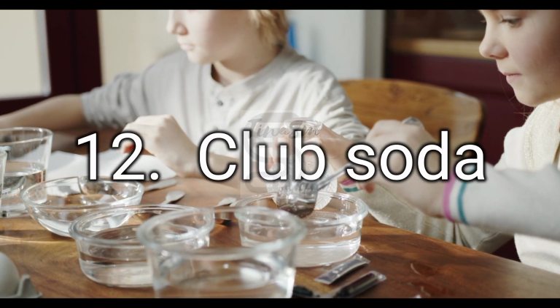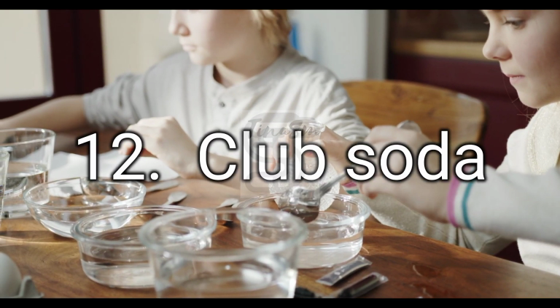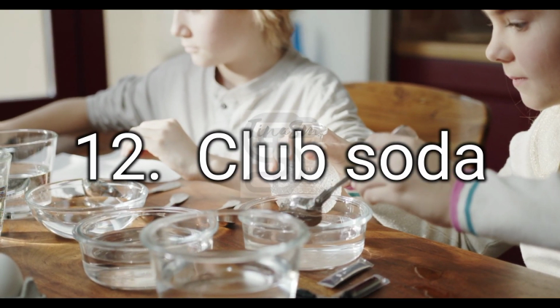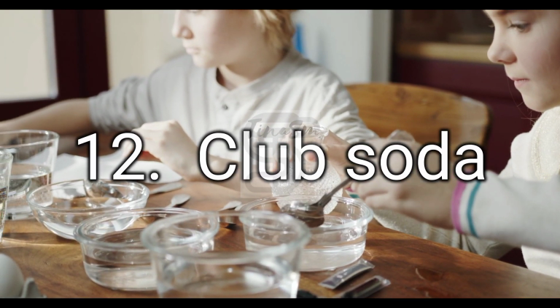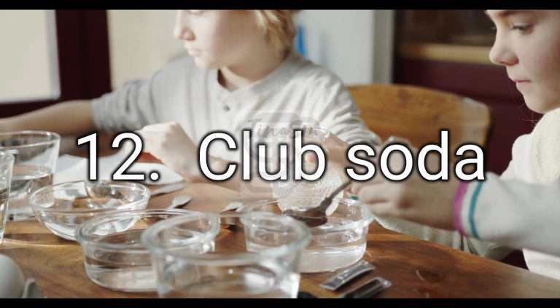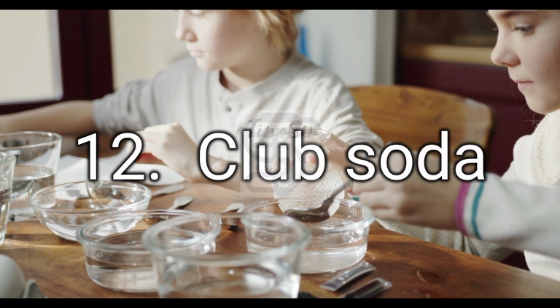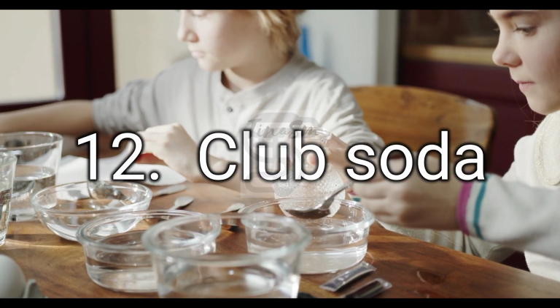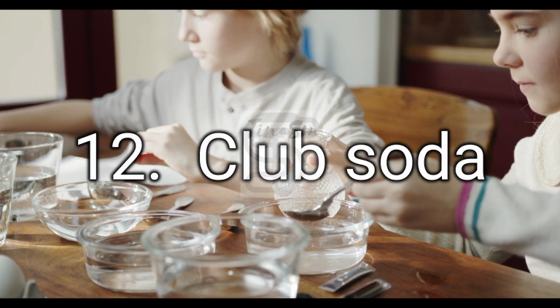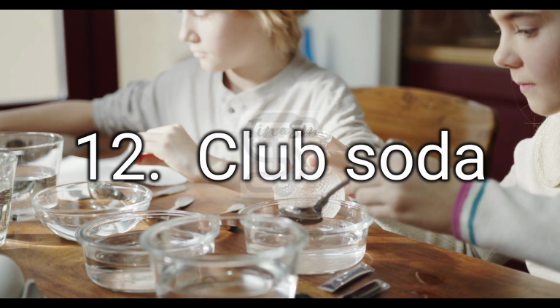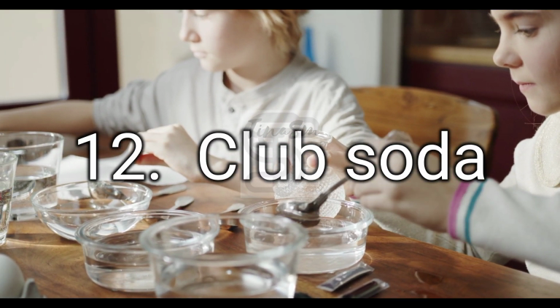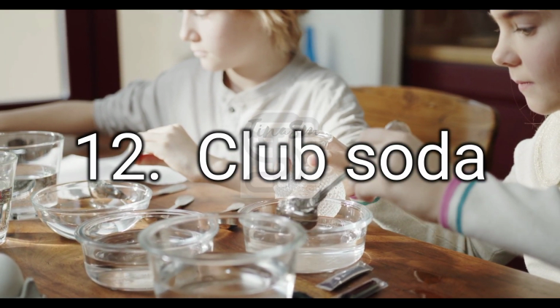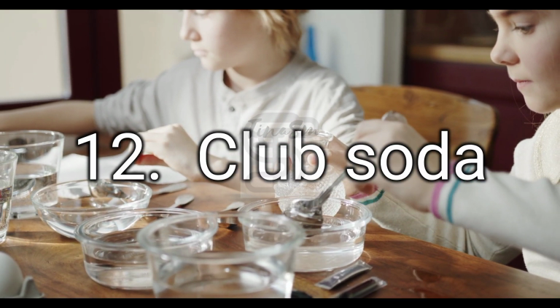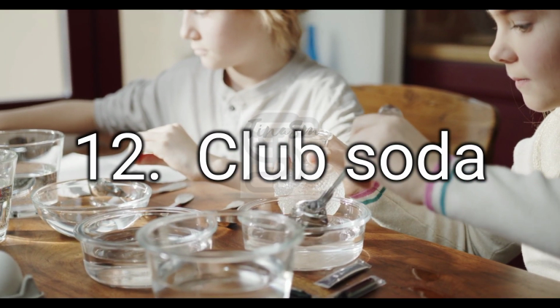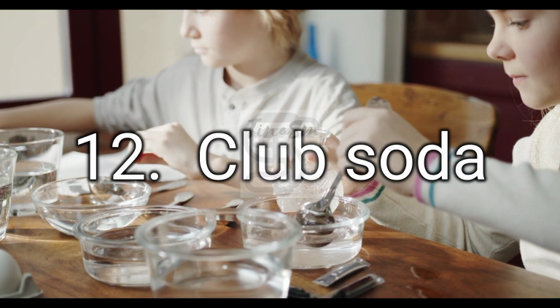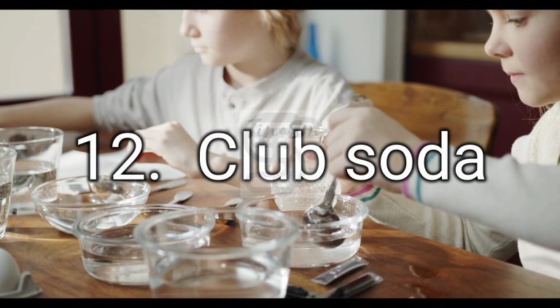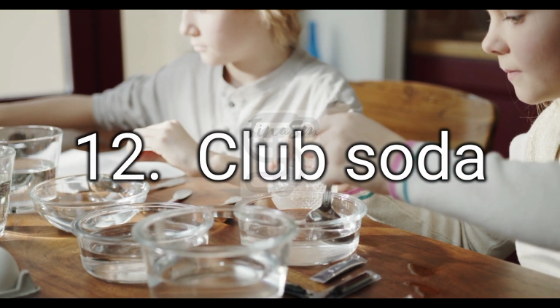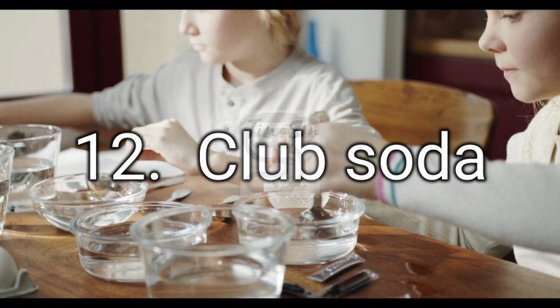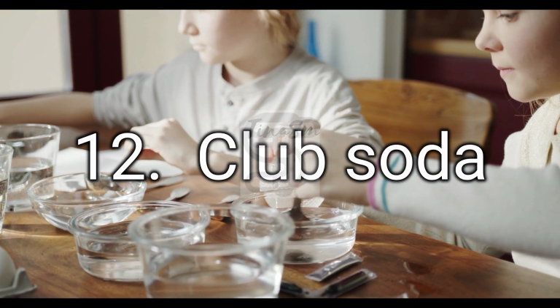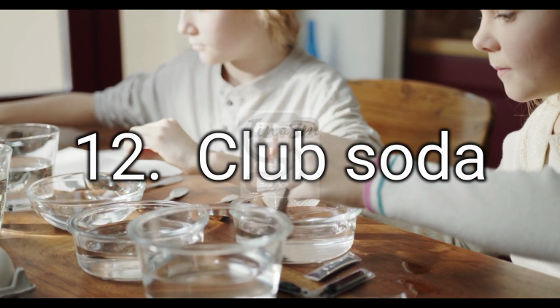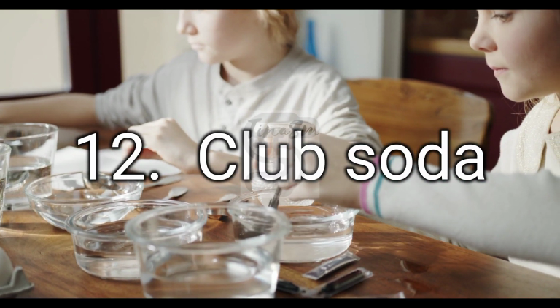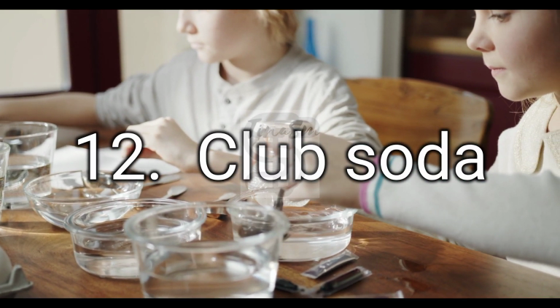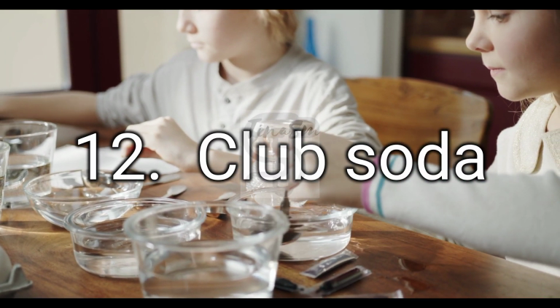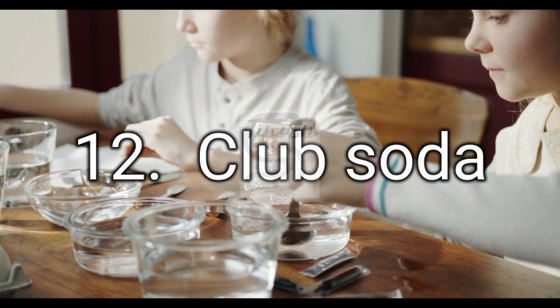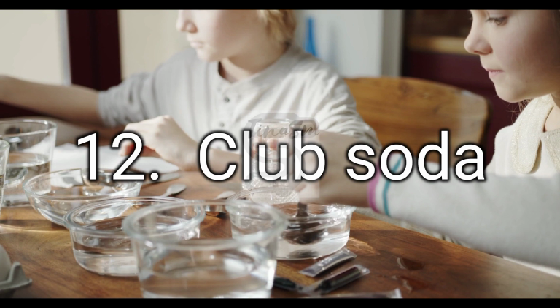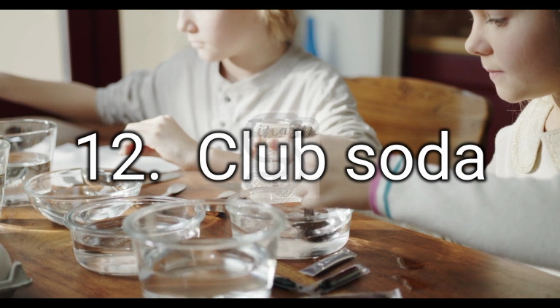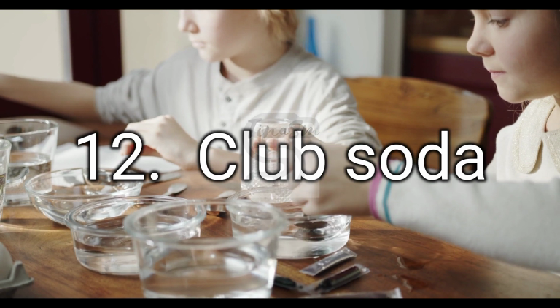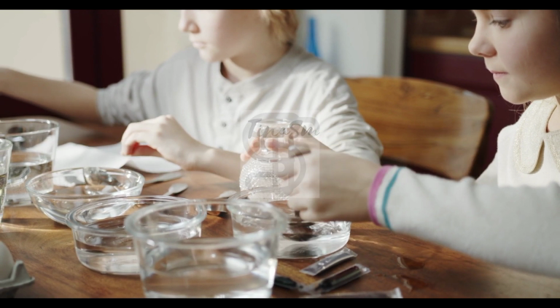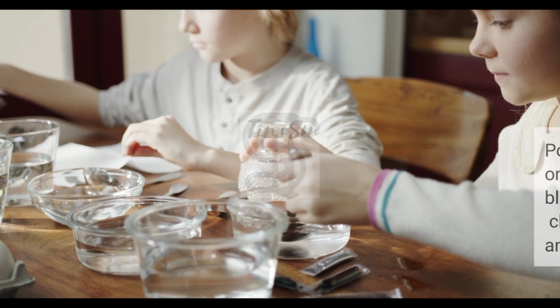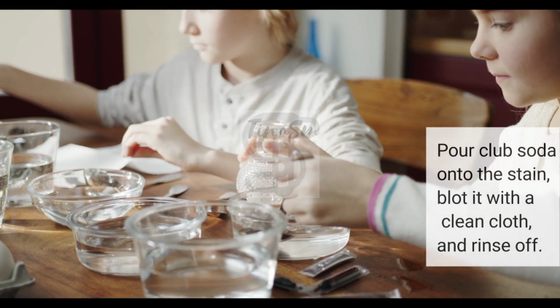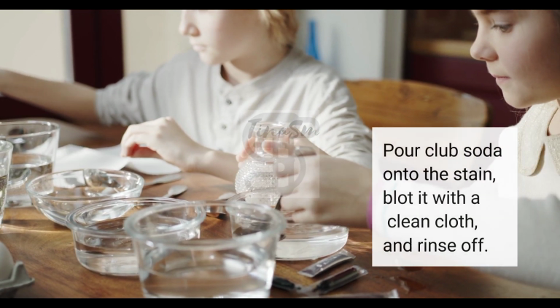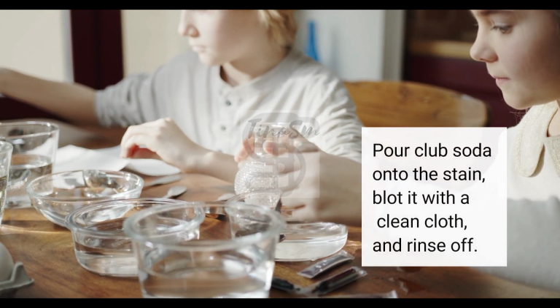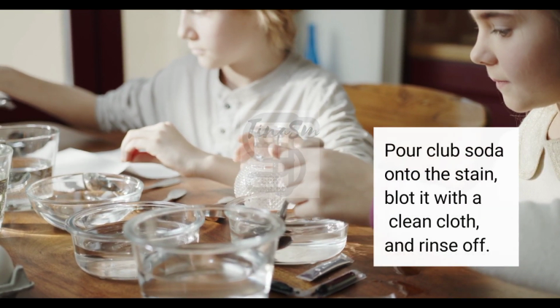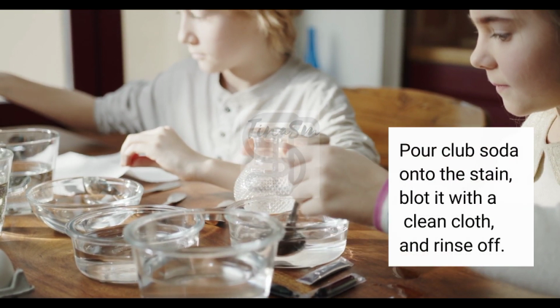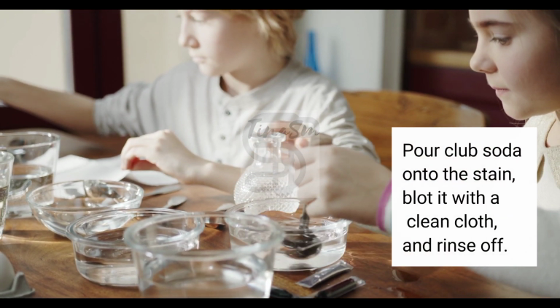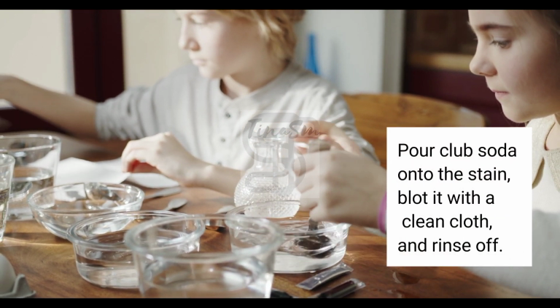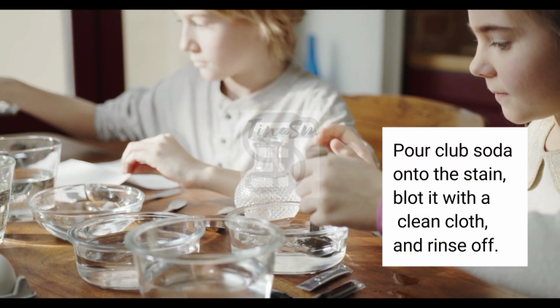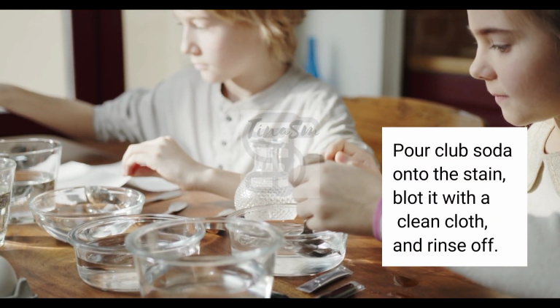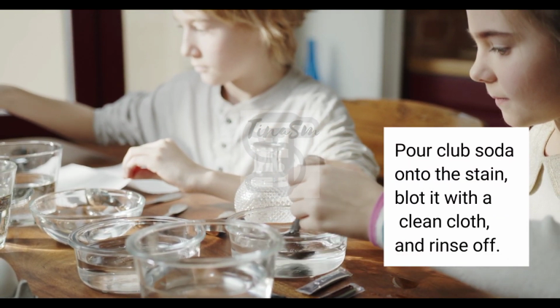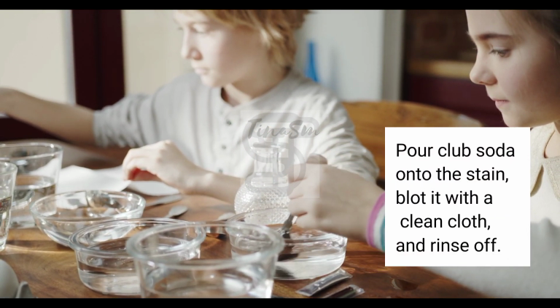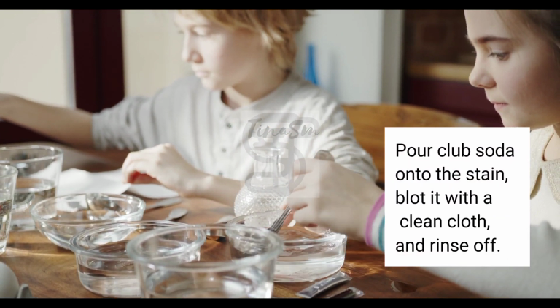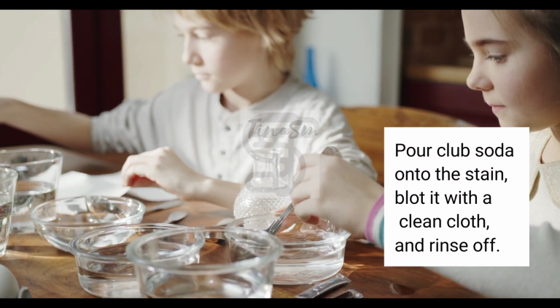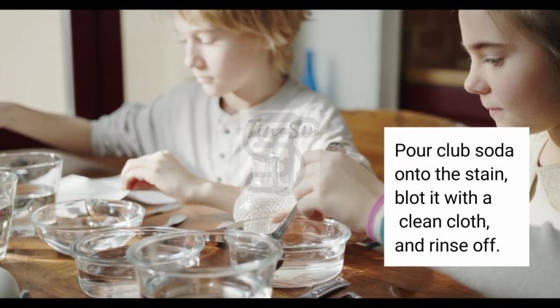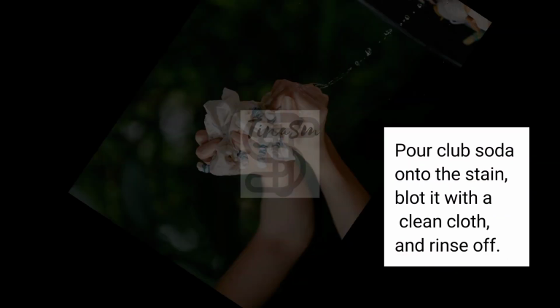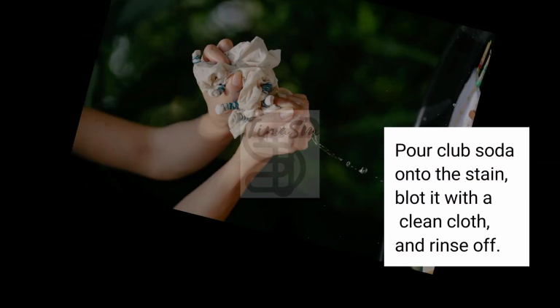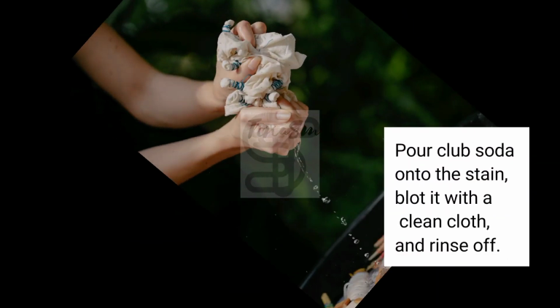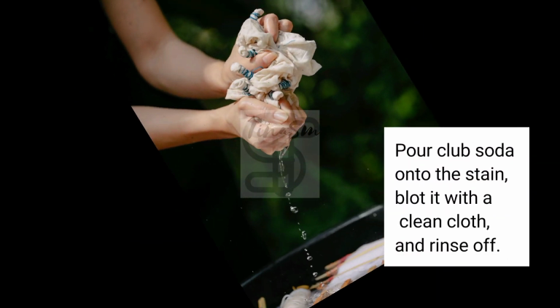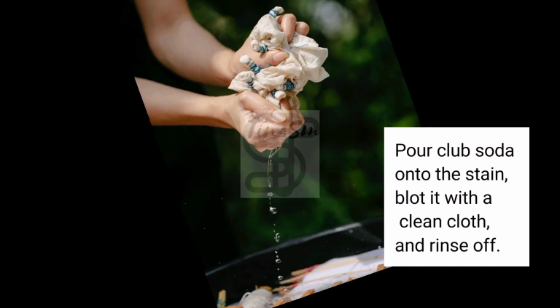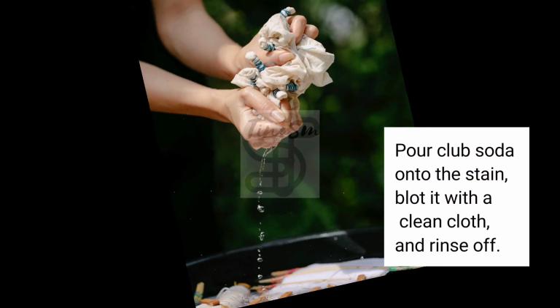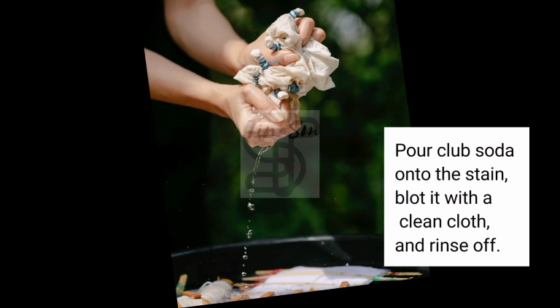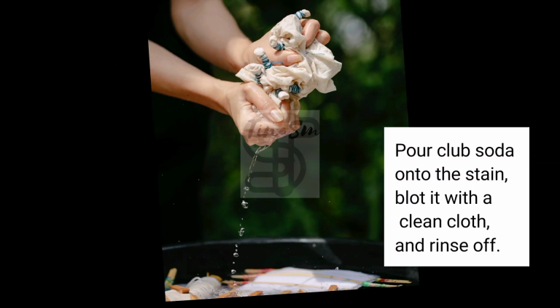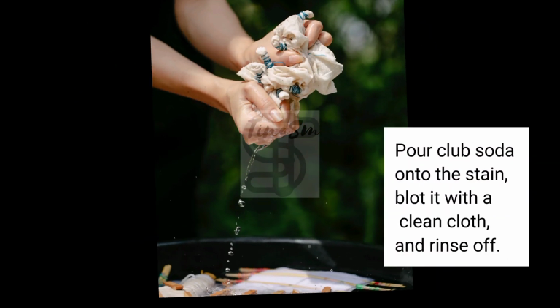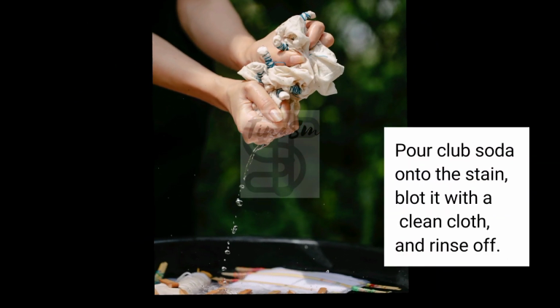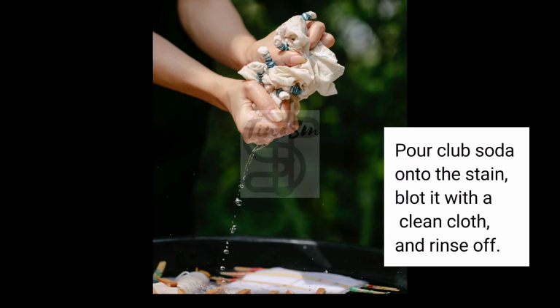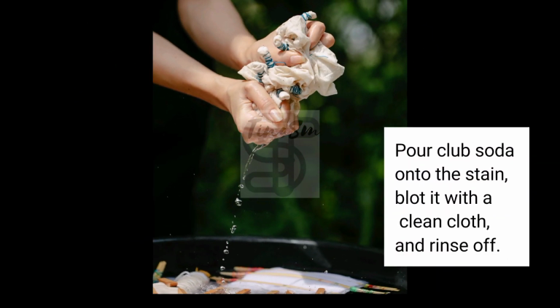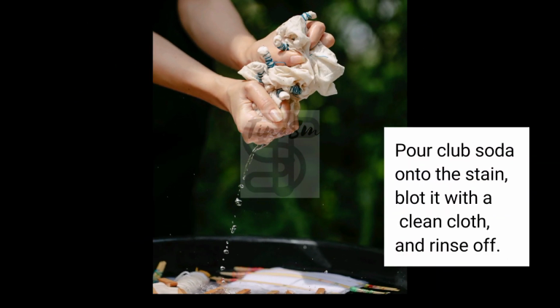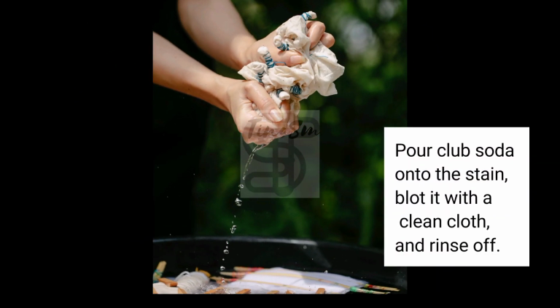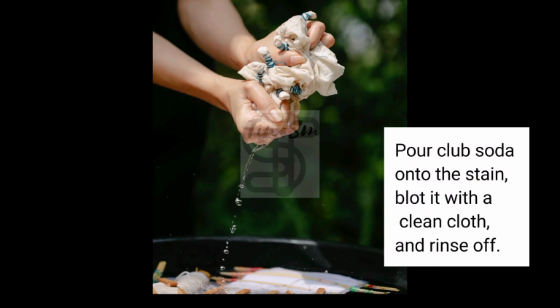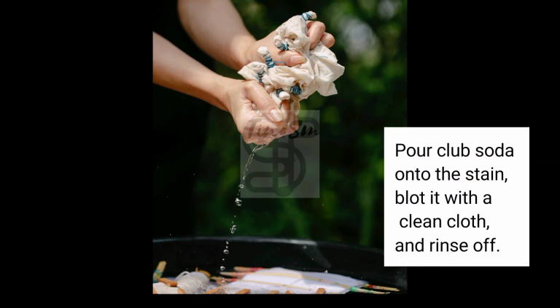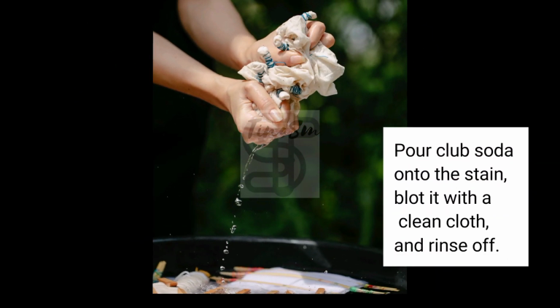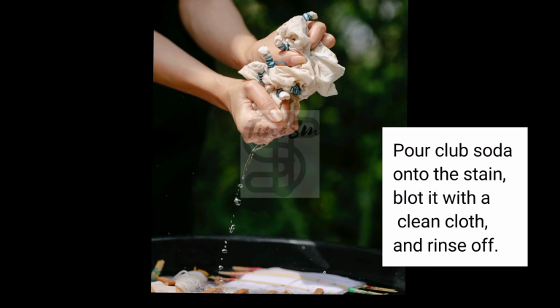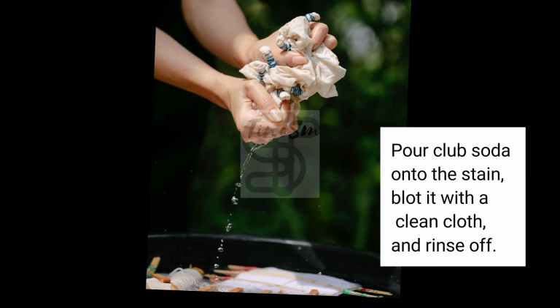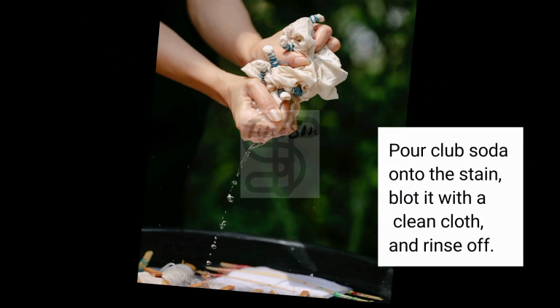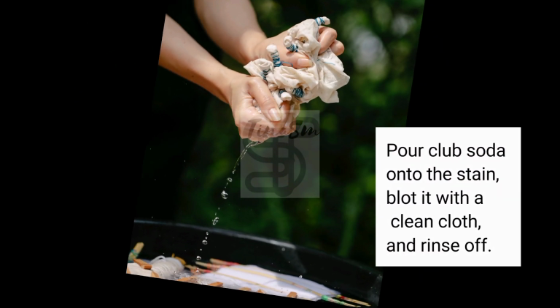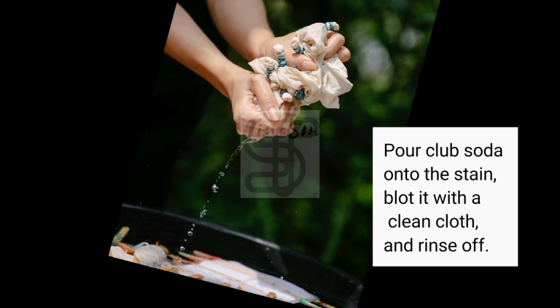12. Club Soda. Pour club soda onto the stain, blot it with a clean cloth, and rinse off.